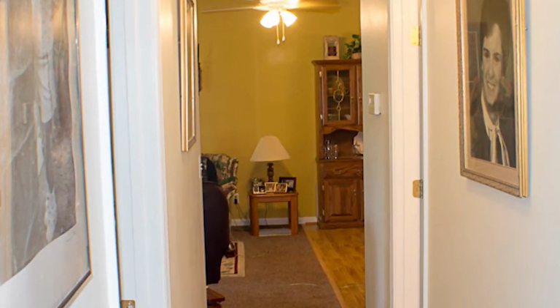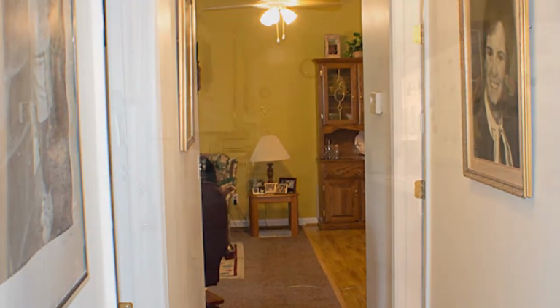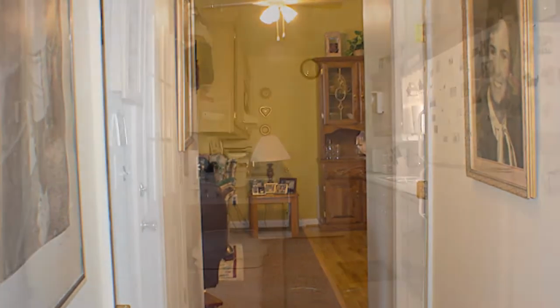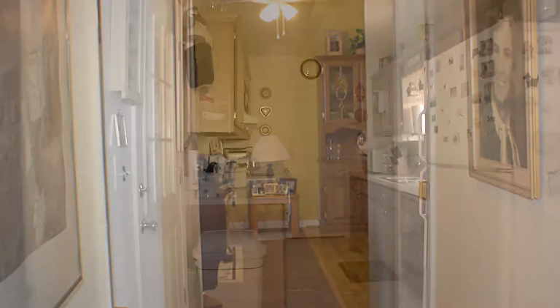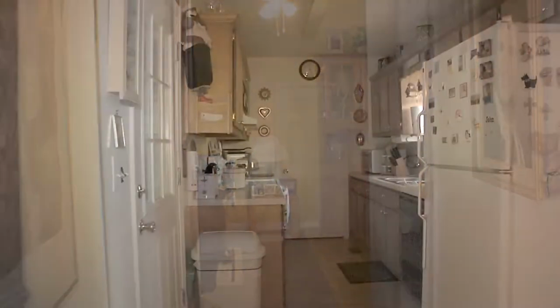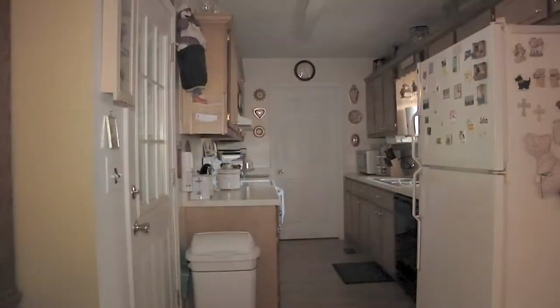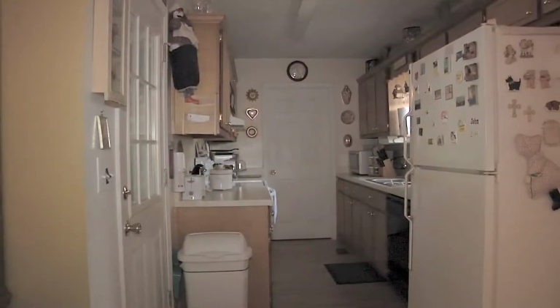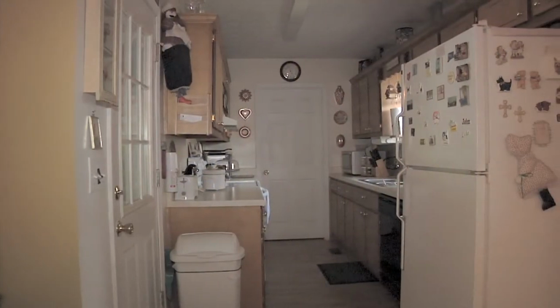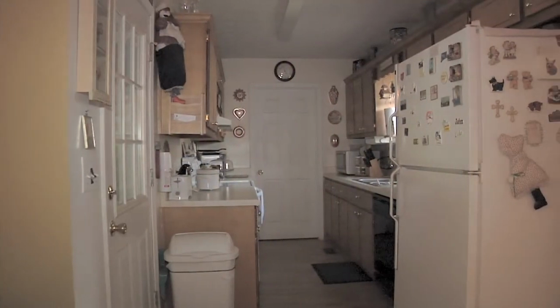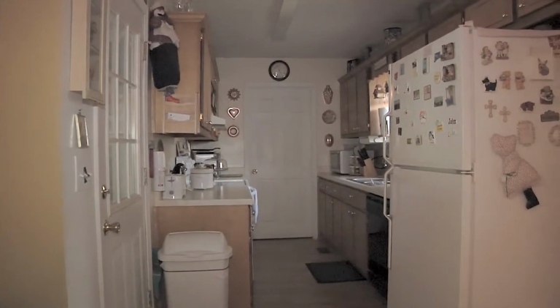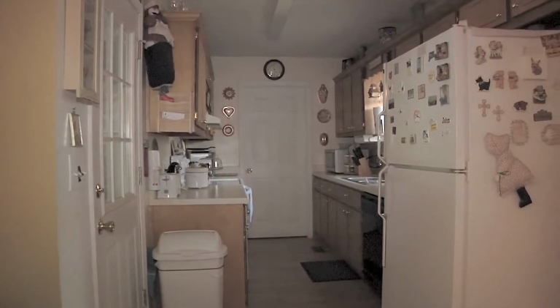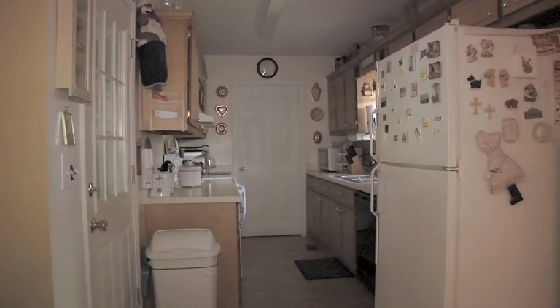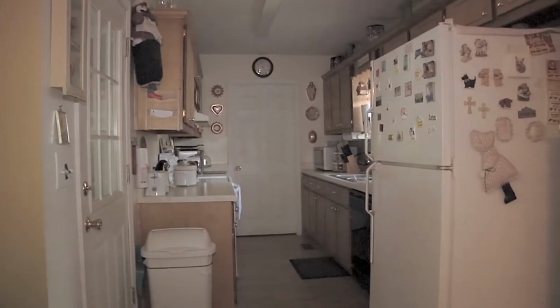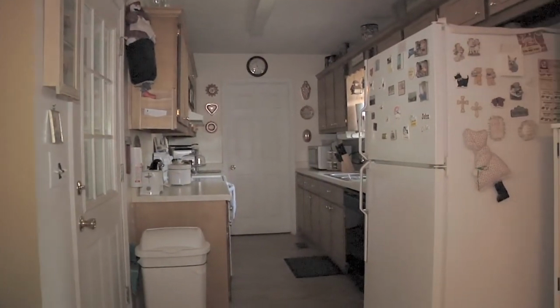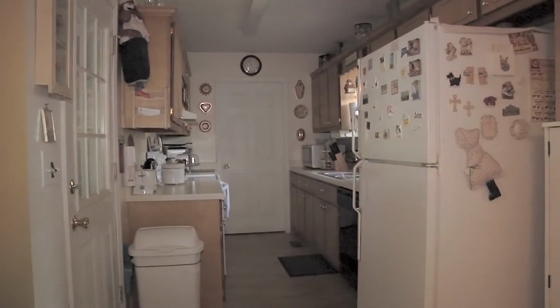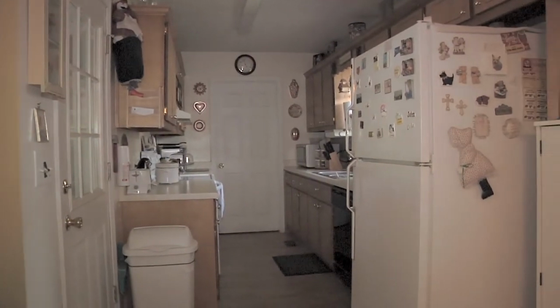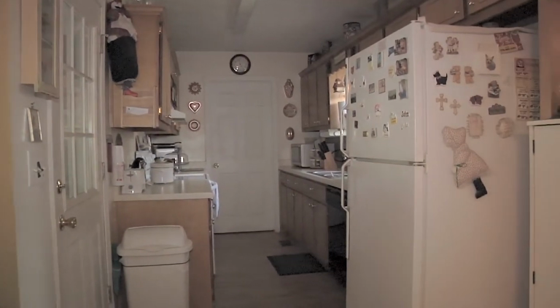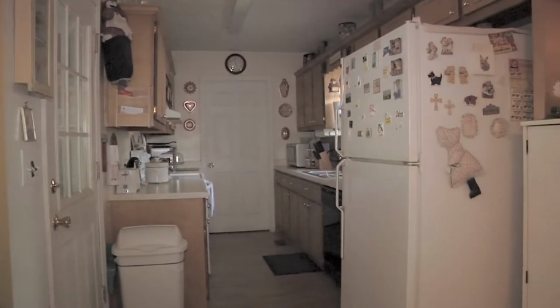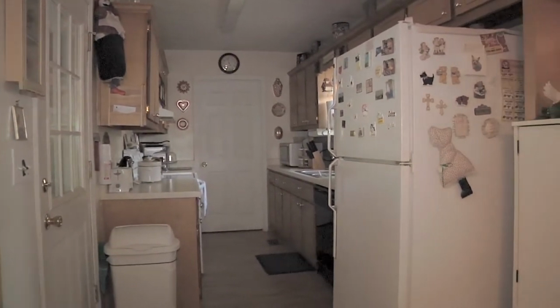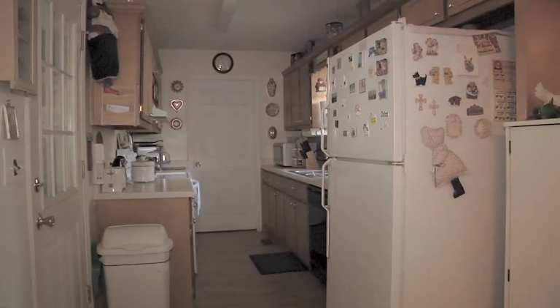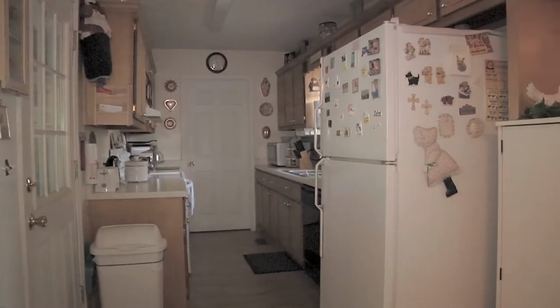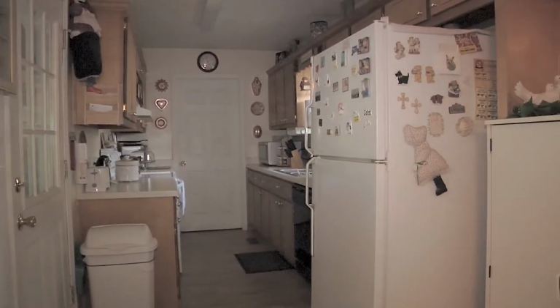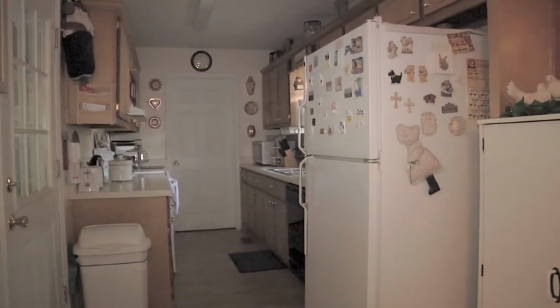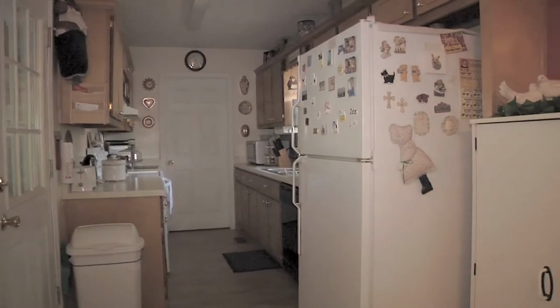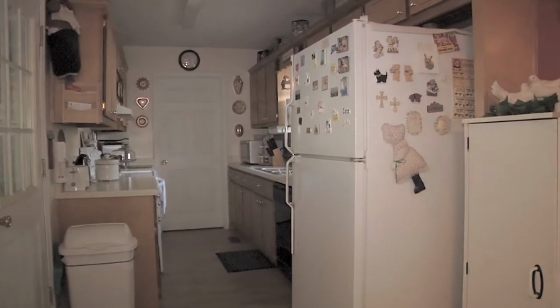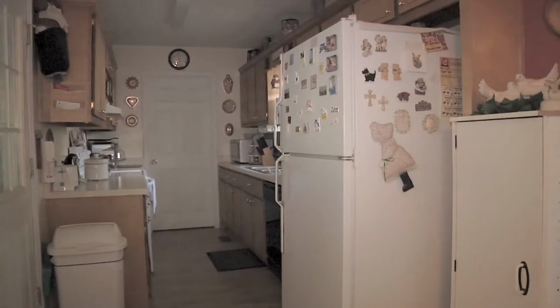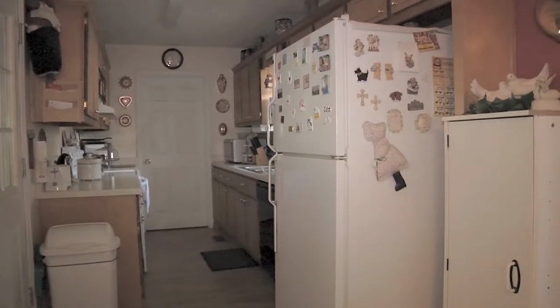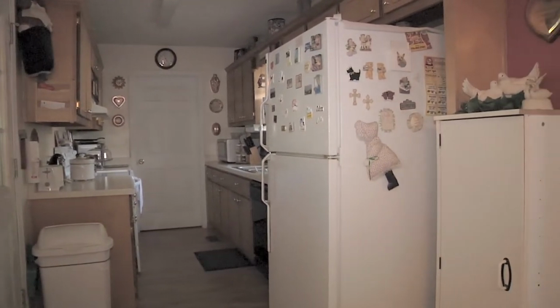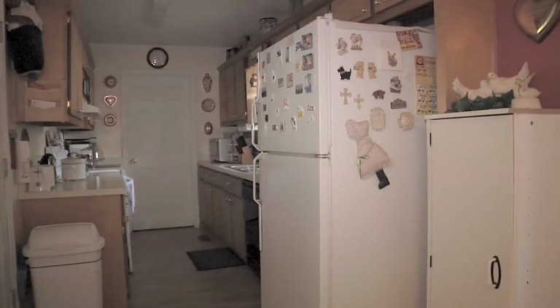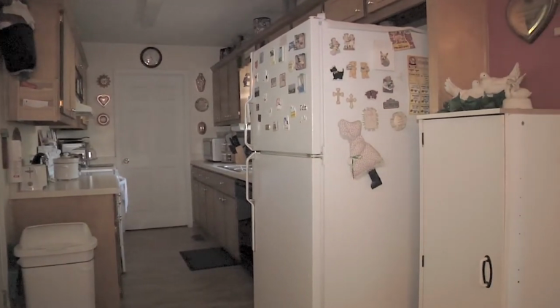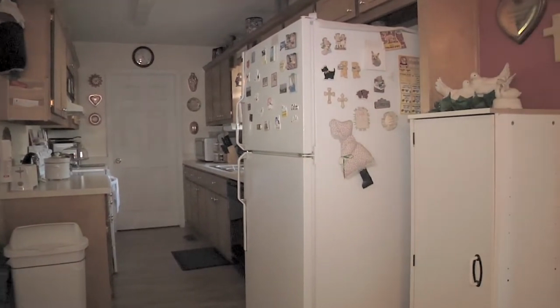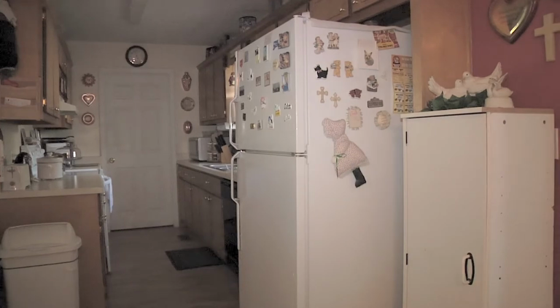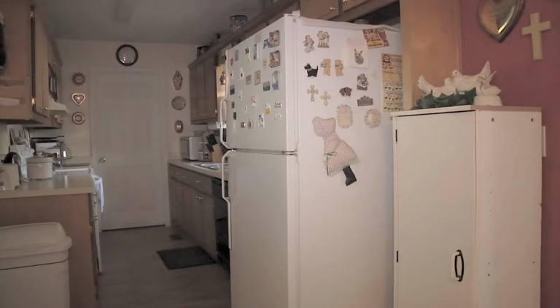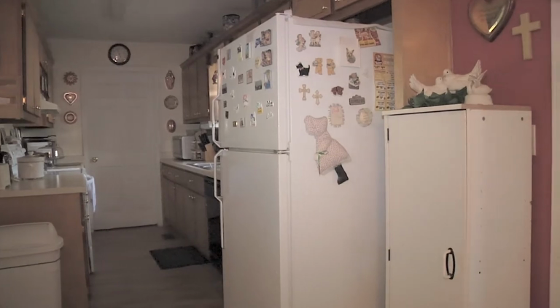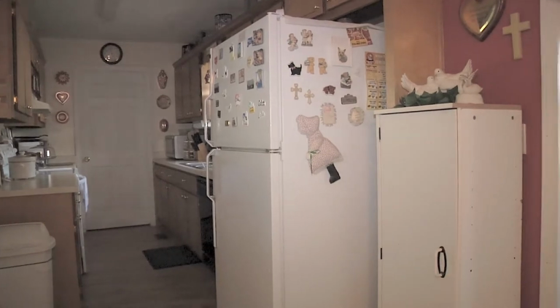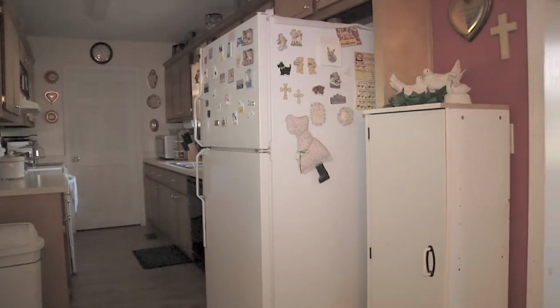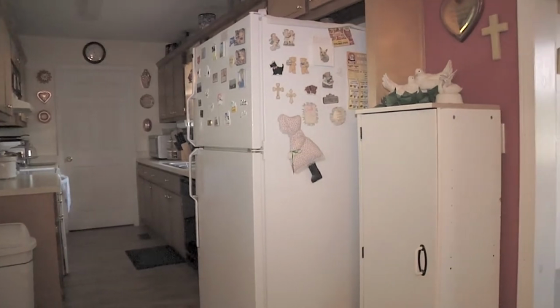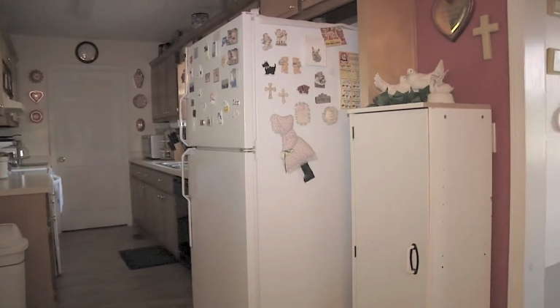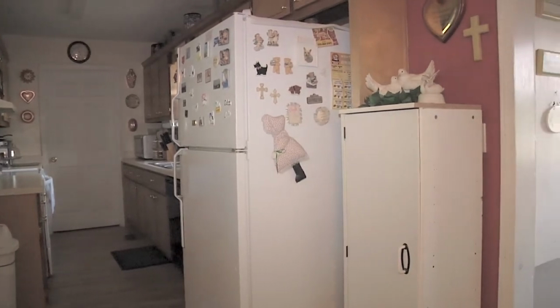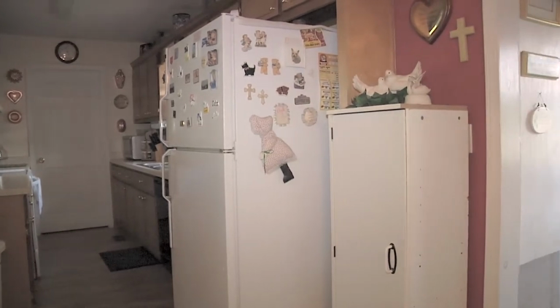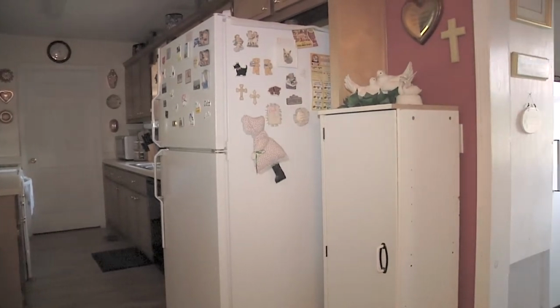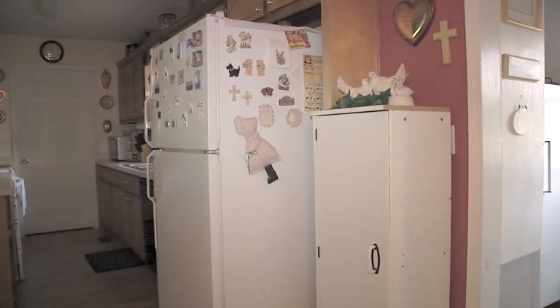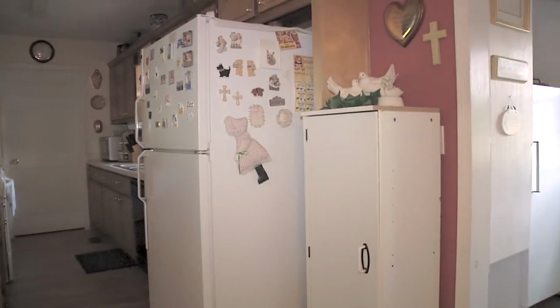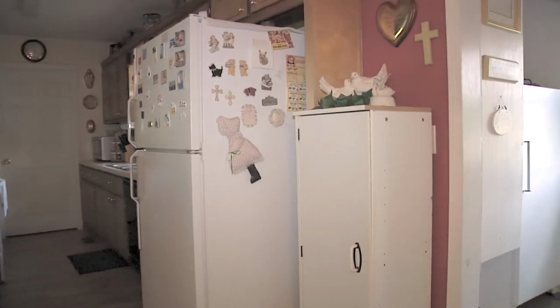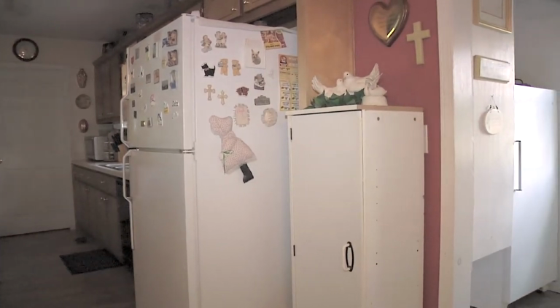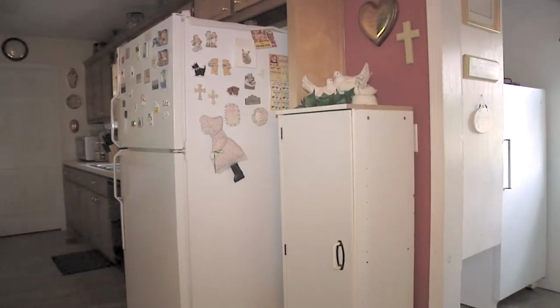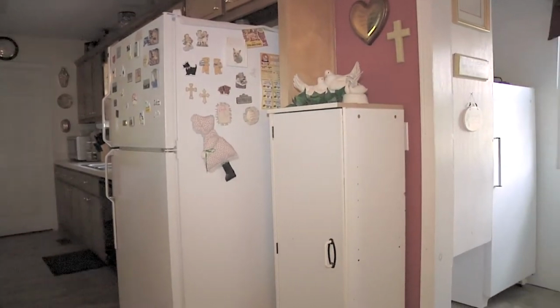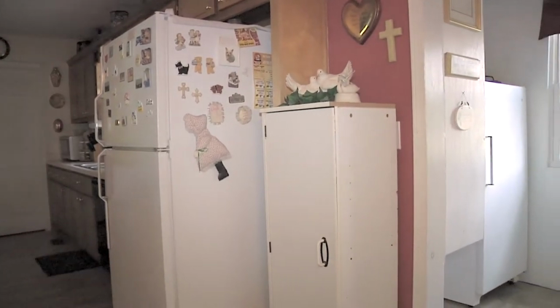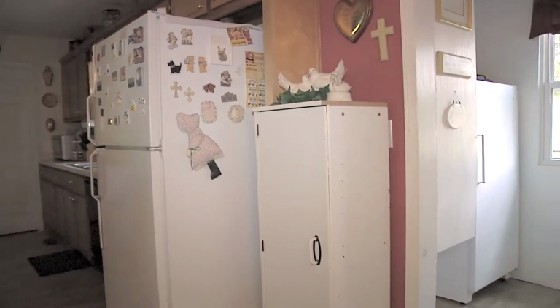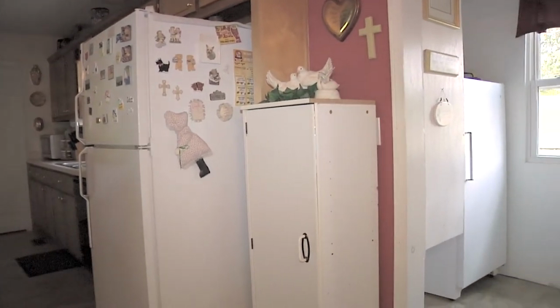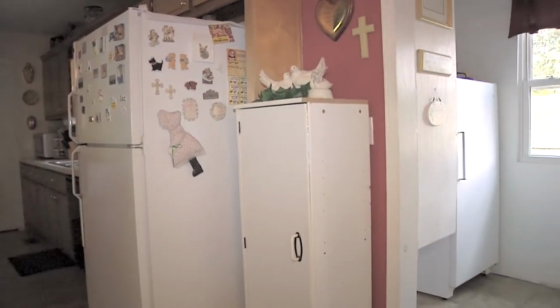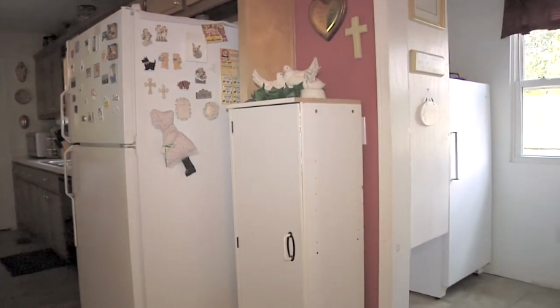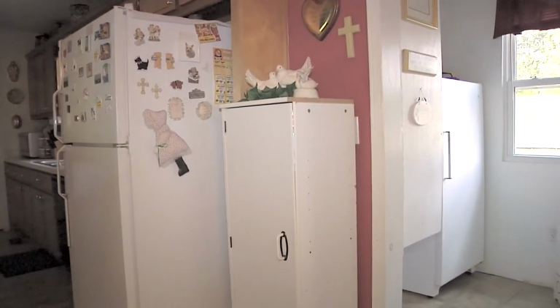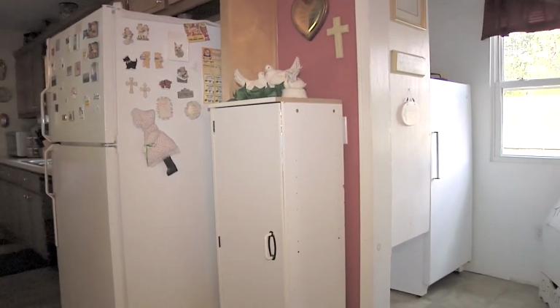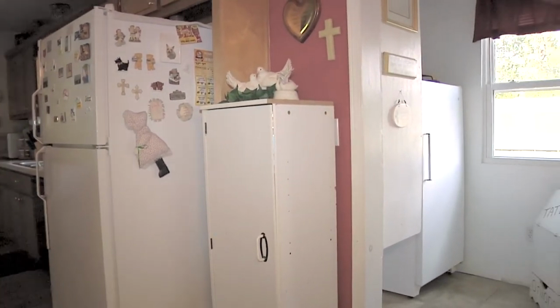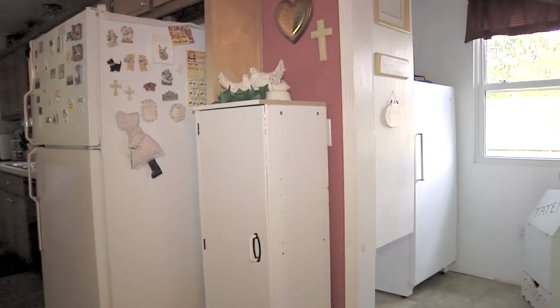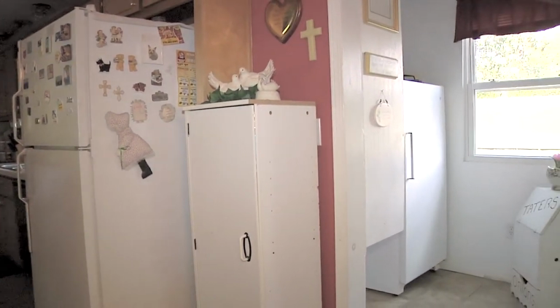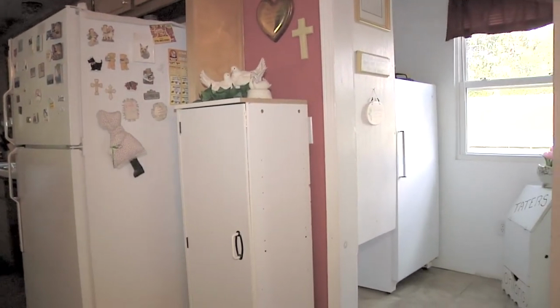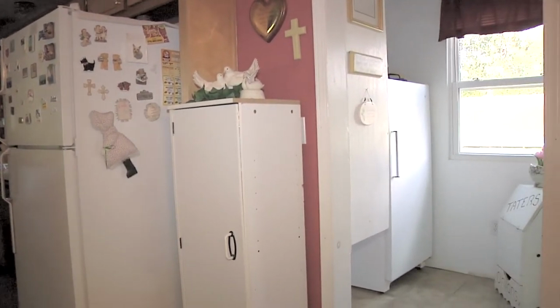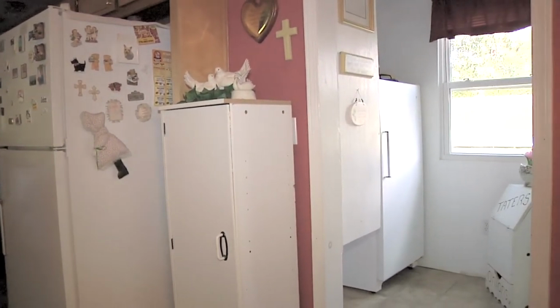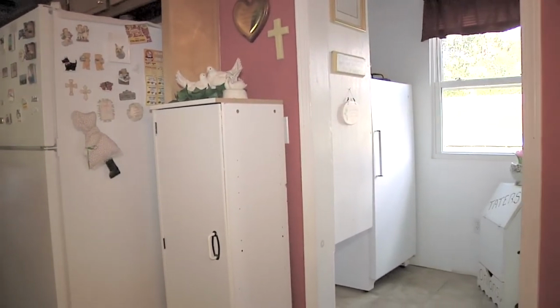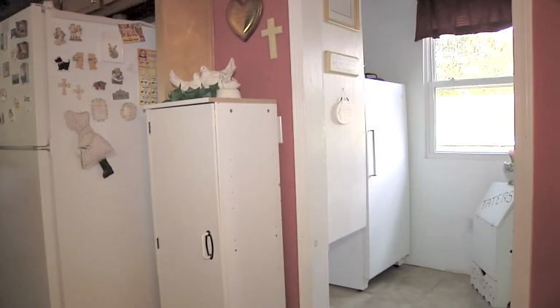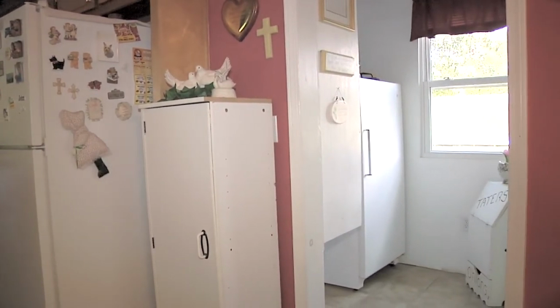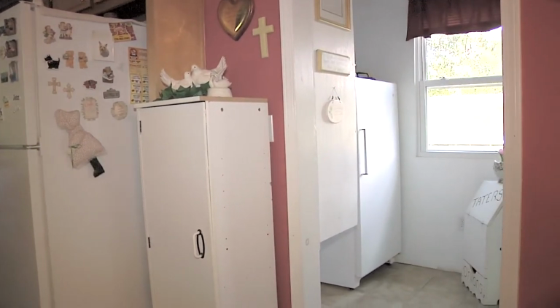The country kitchen has wooden cabinets with laminate countertops, white appliances, and a large pantry for additional storage.